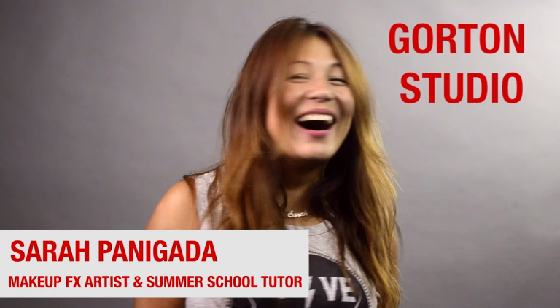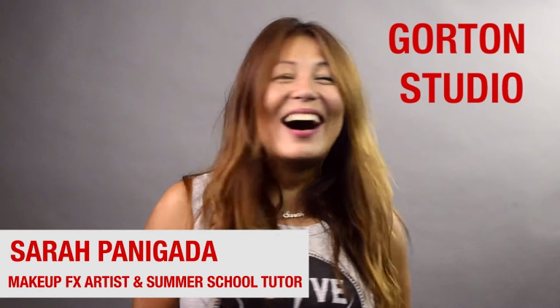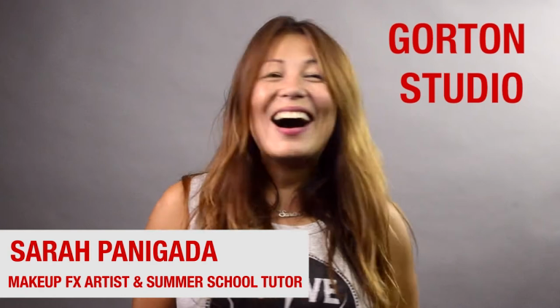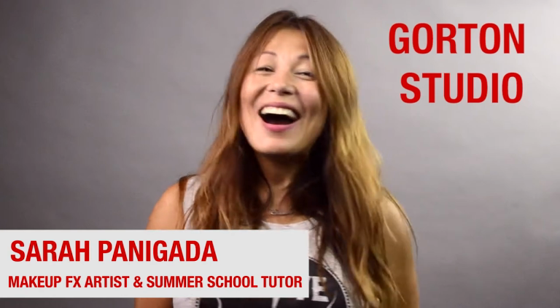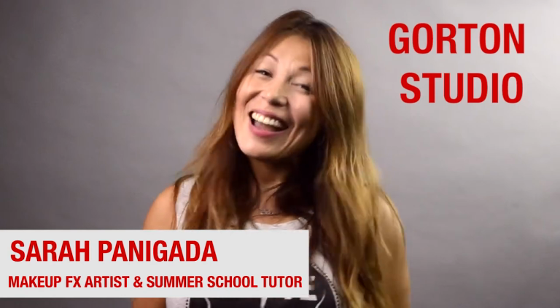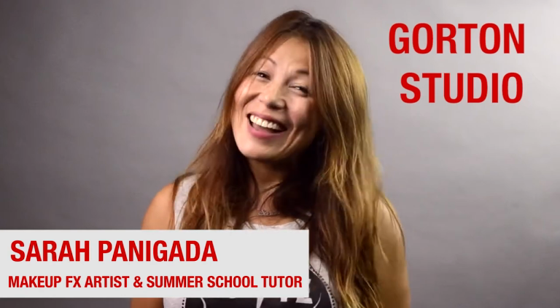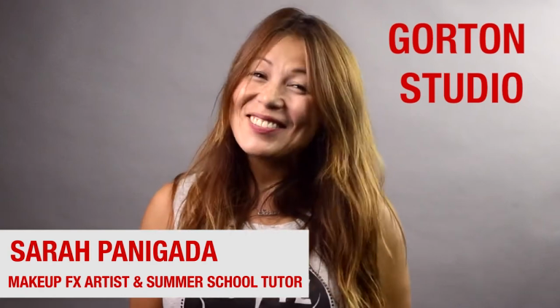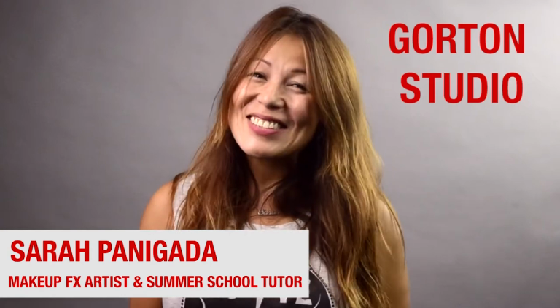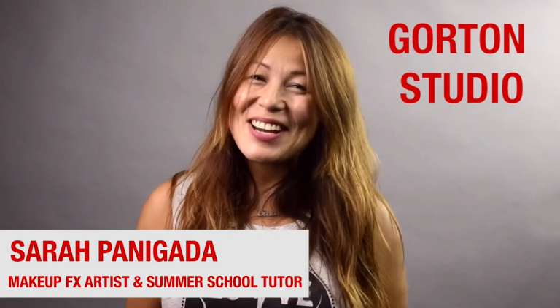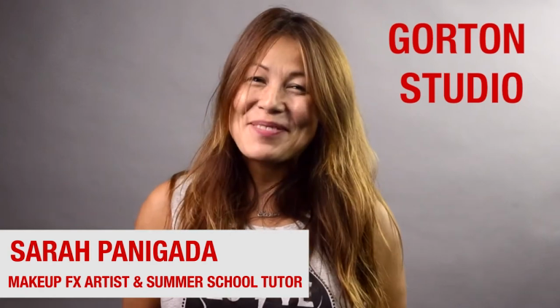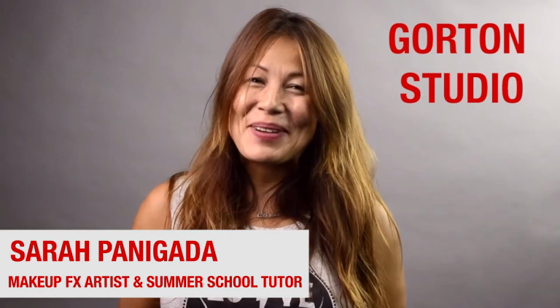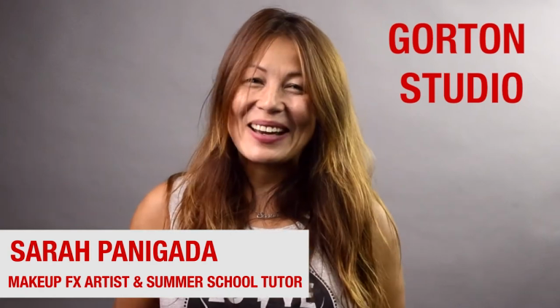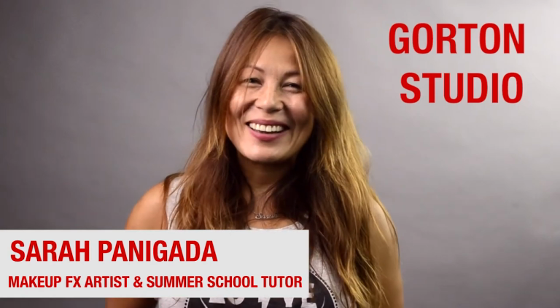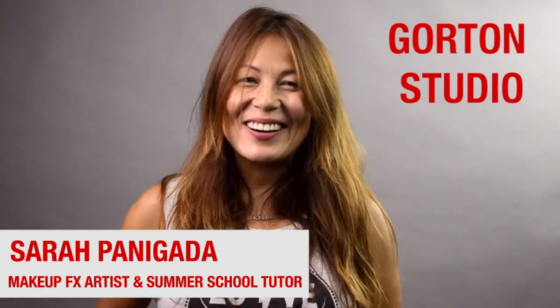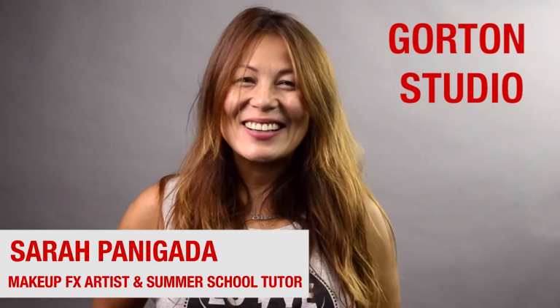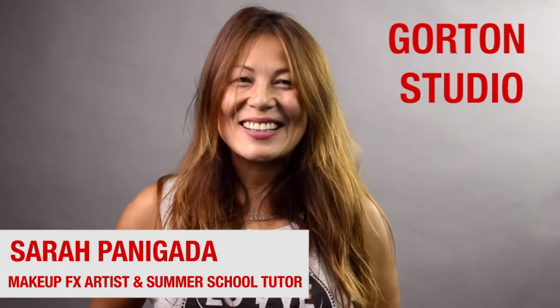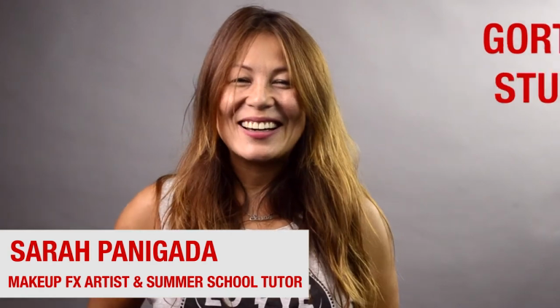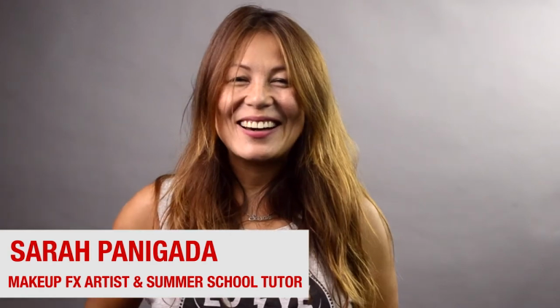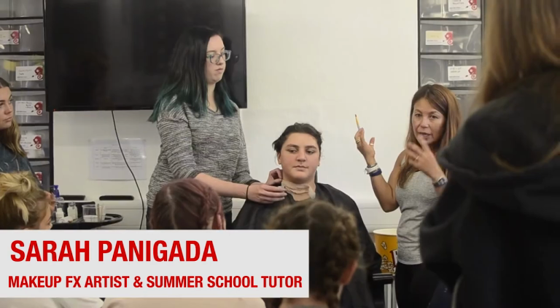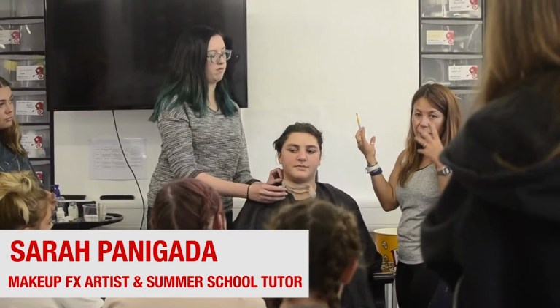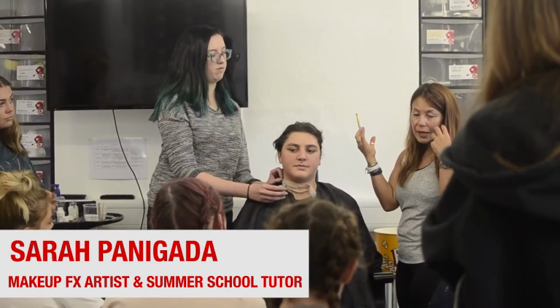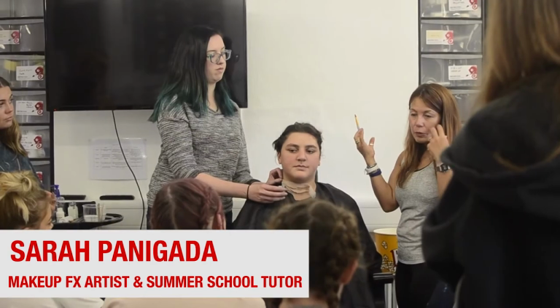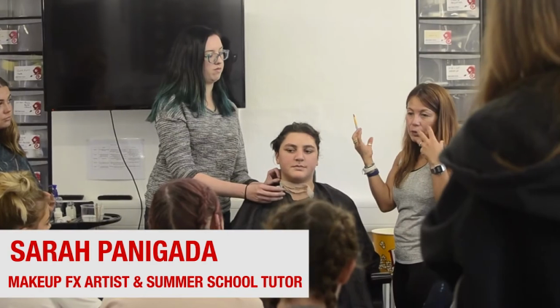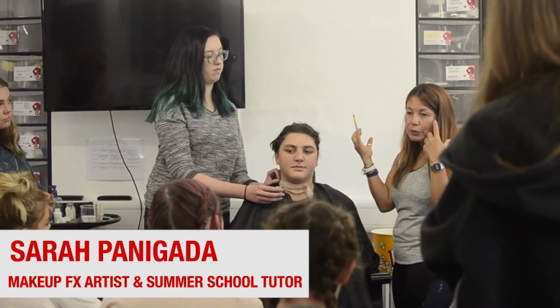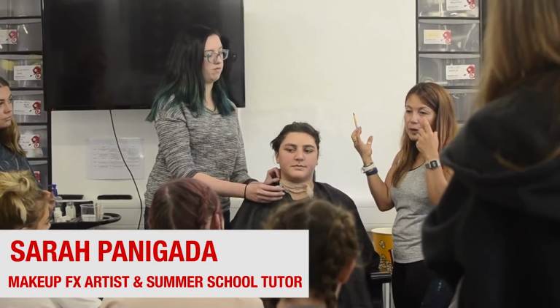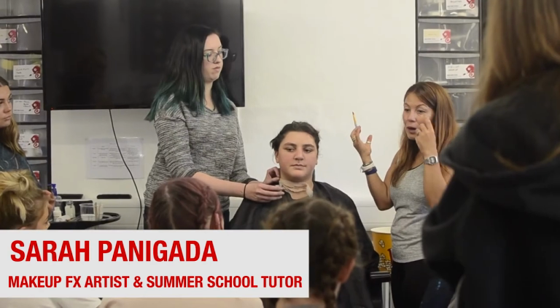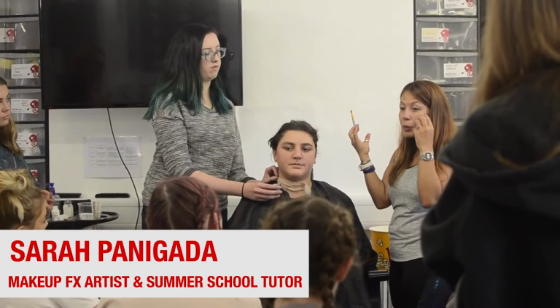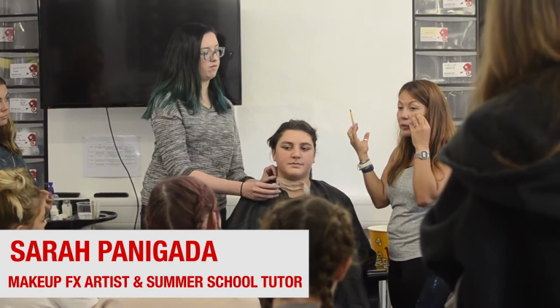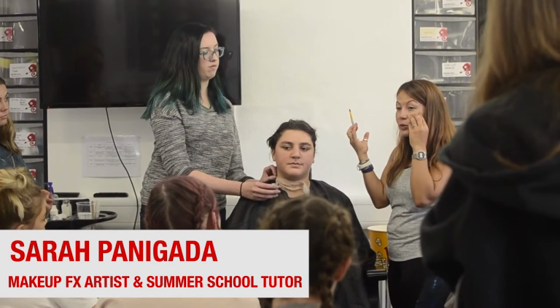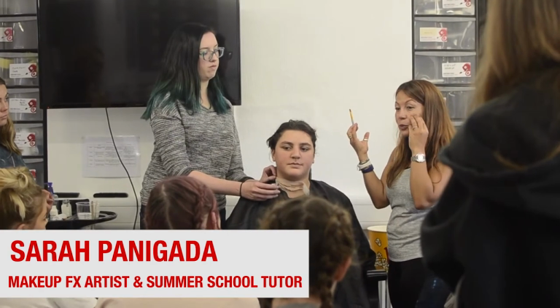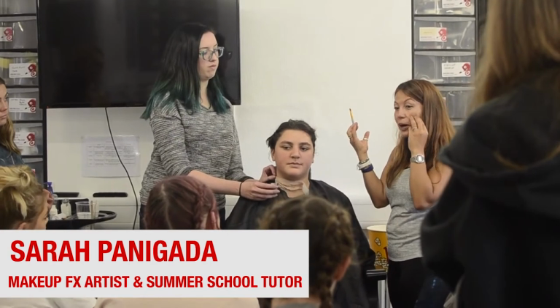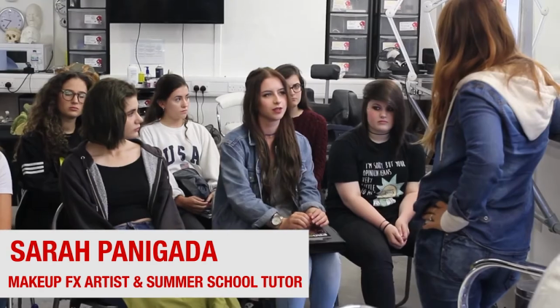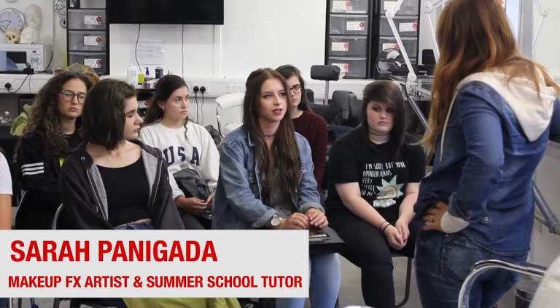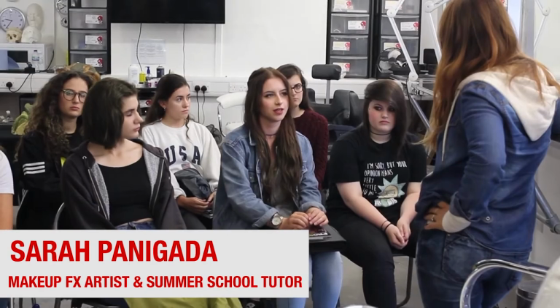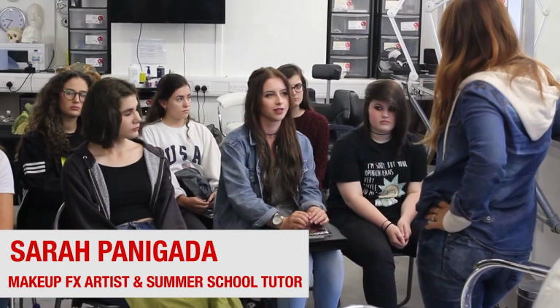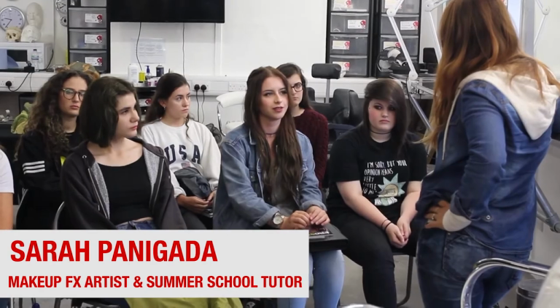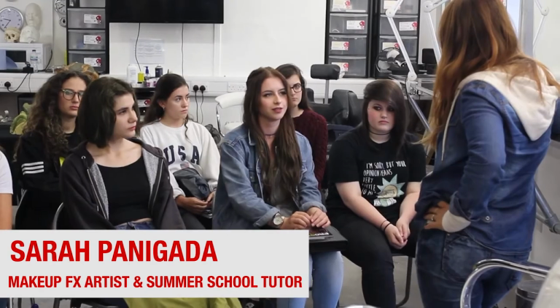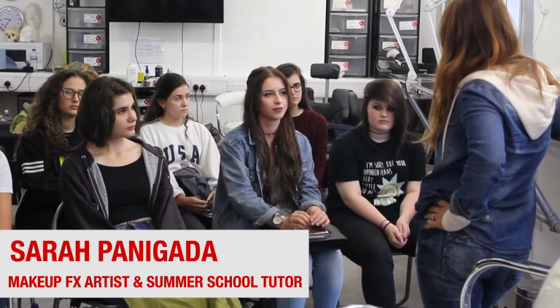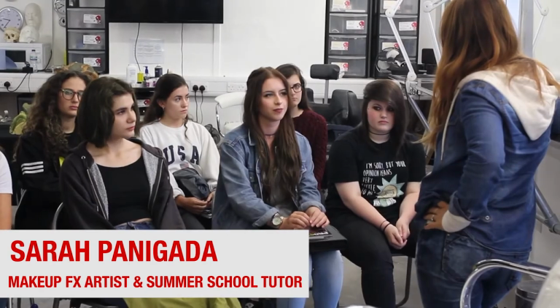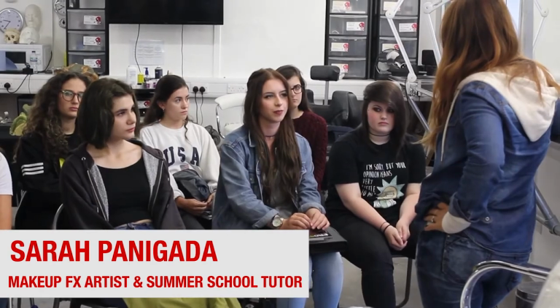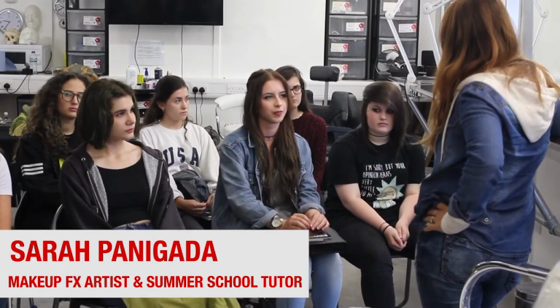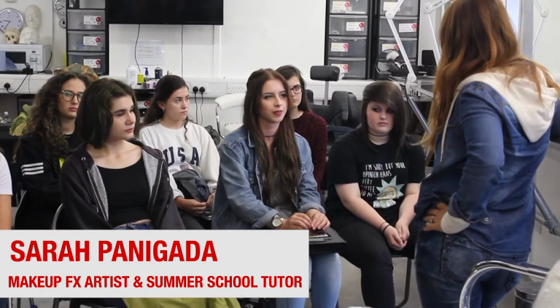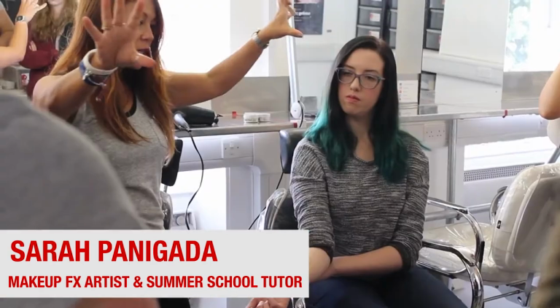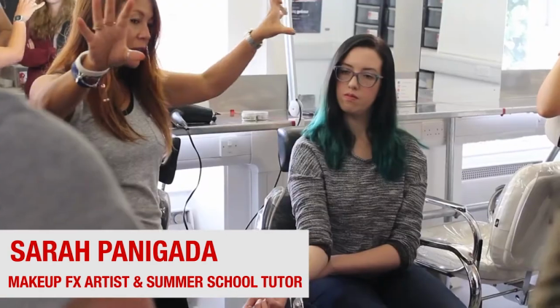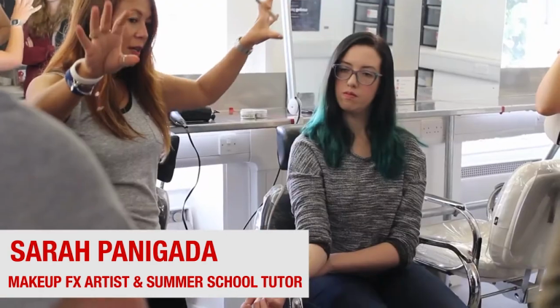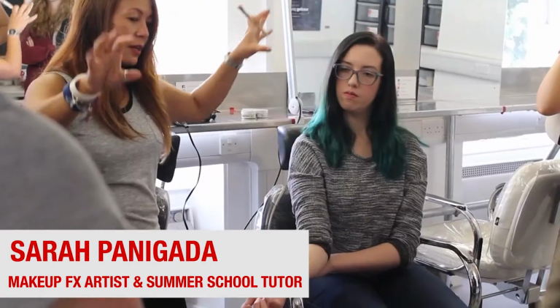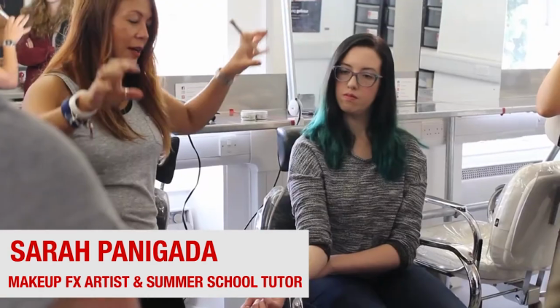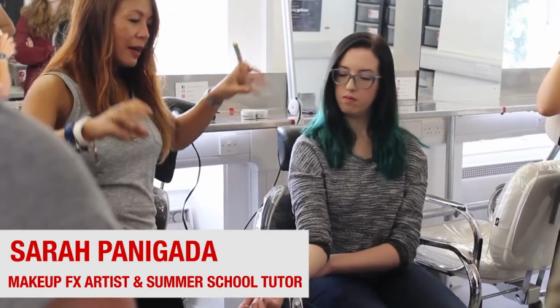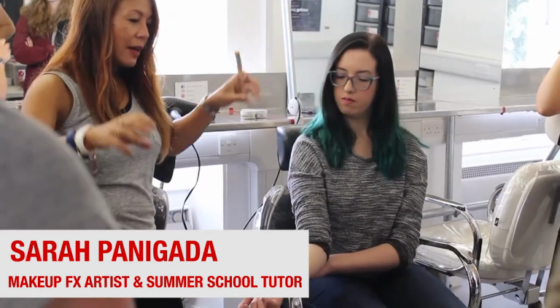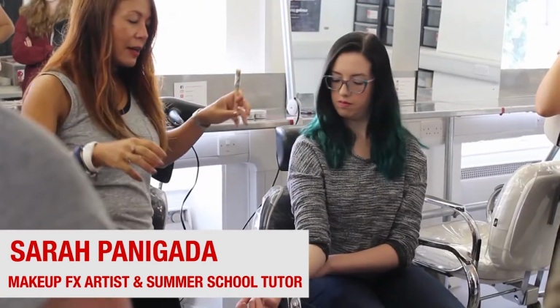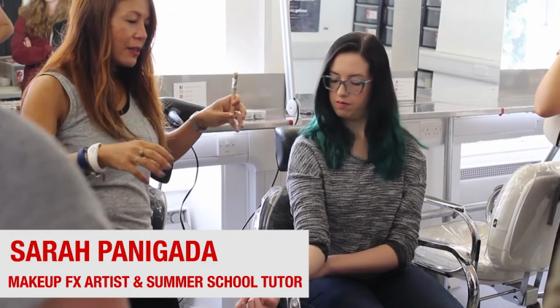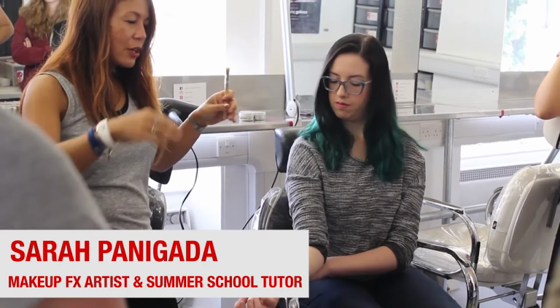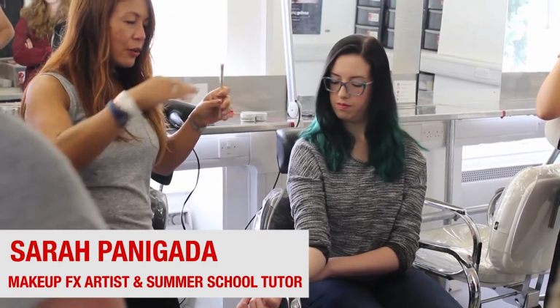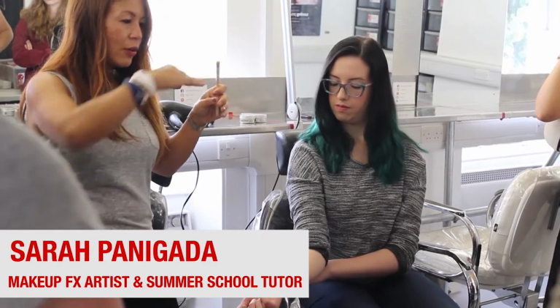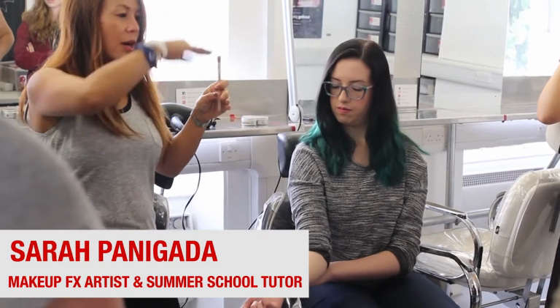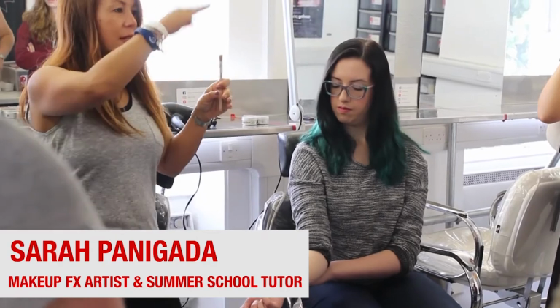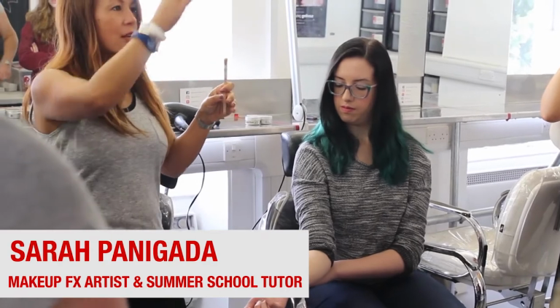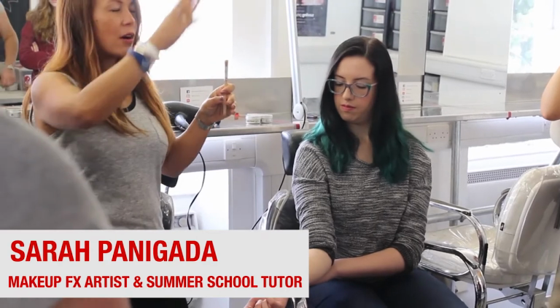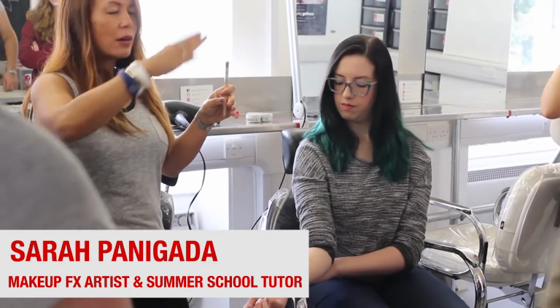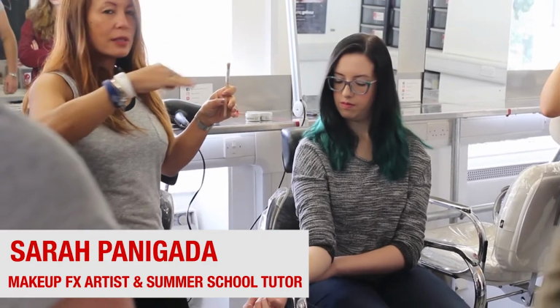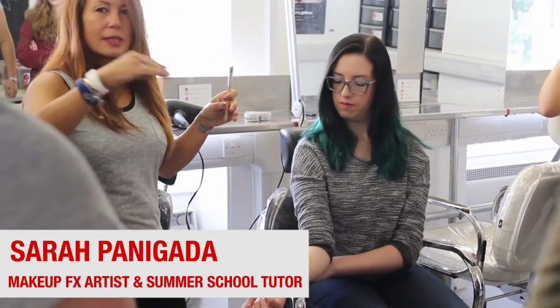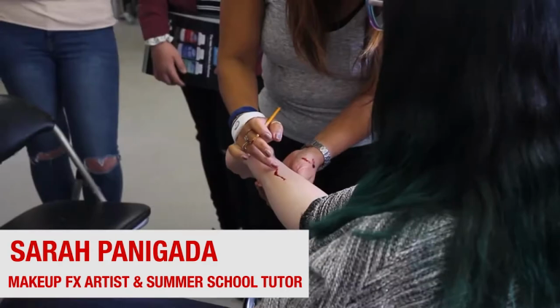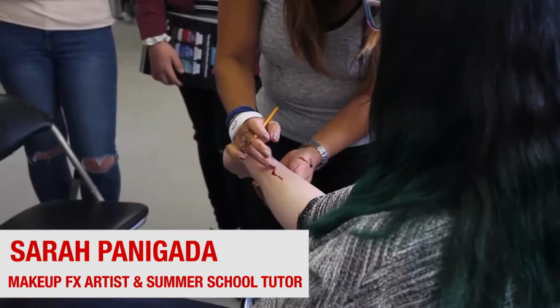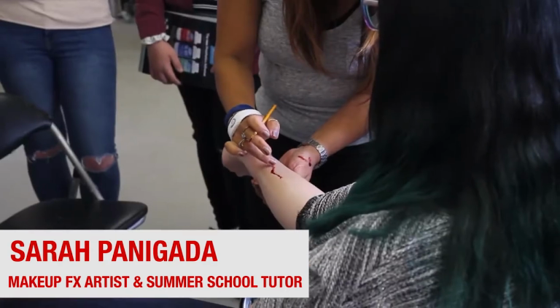Hi, I'm Sarah Padigada, and I teach some of the summer school at Neil Gorton's studio in Falmouth.